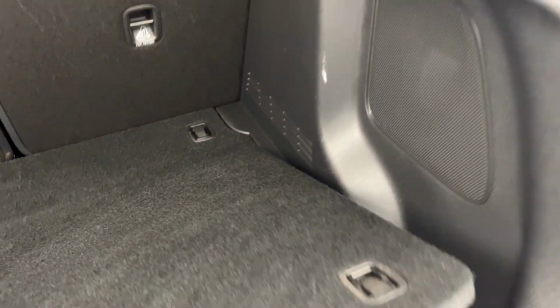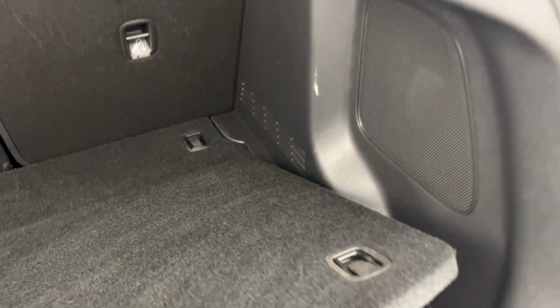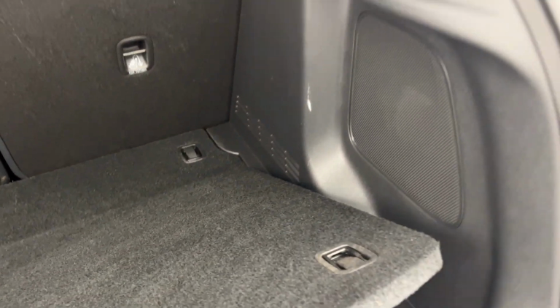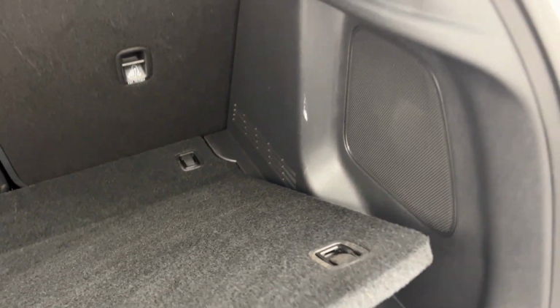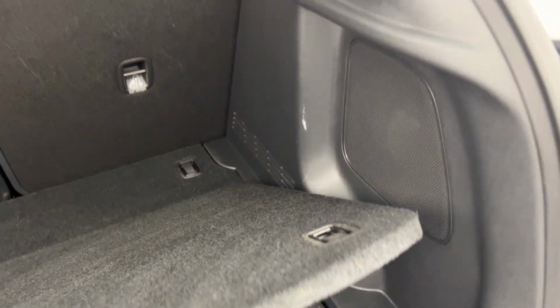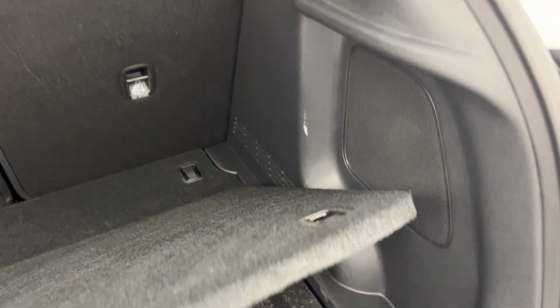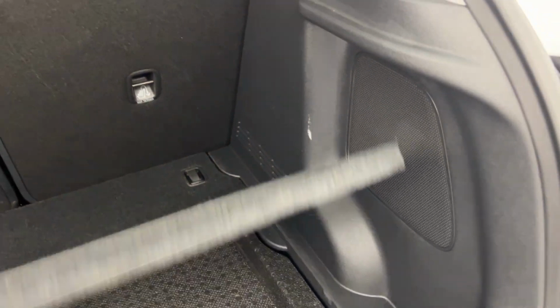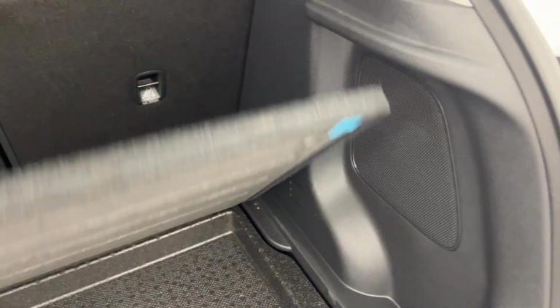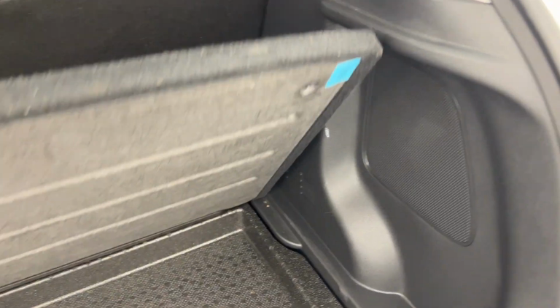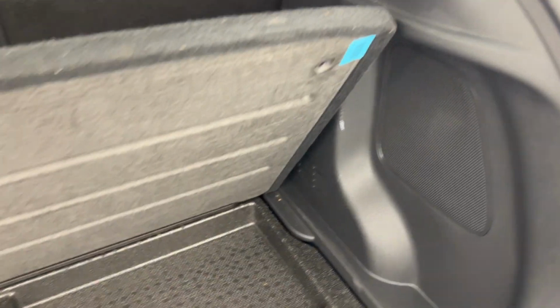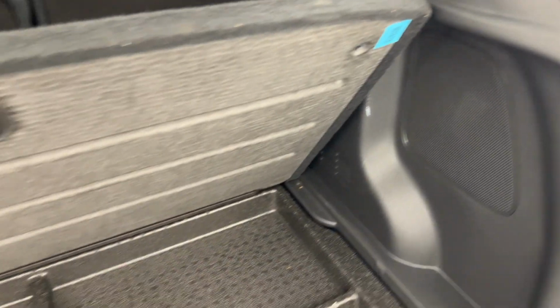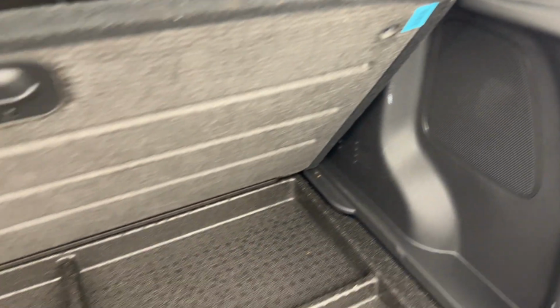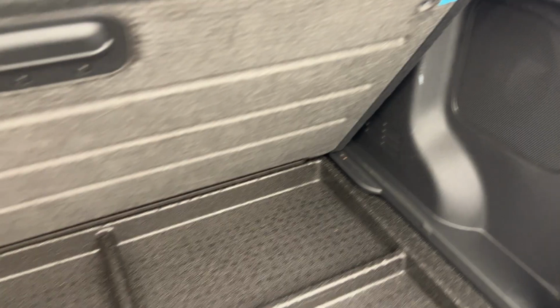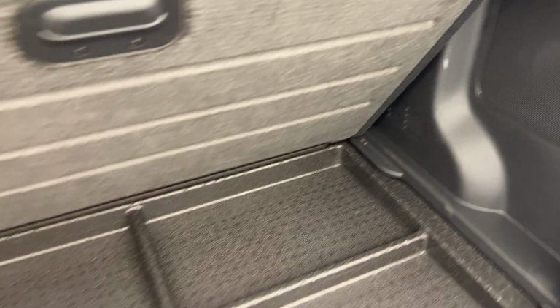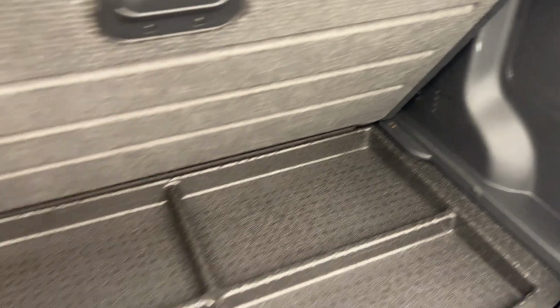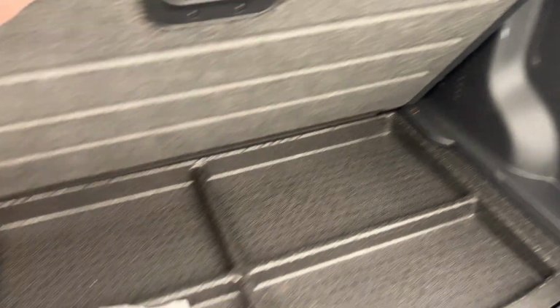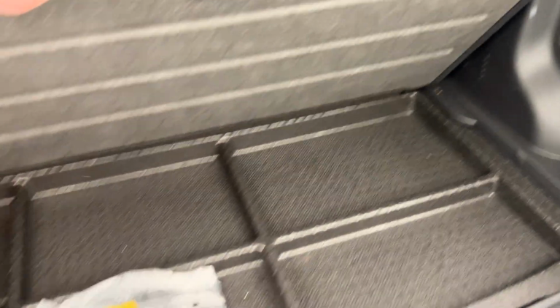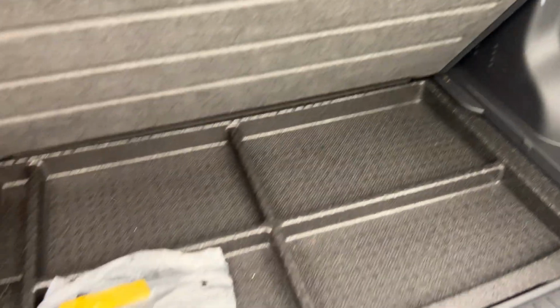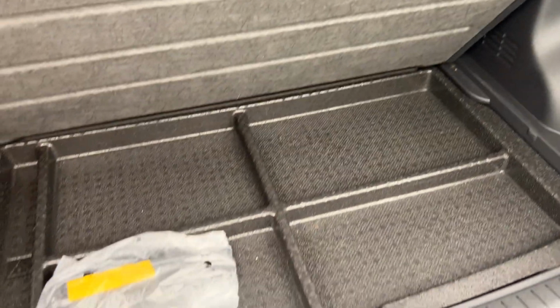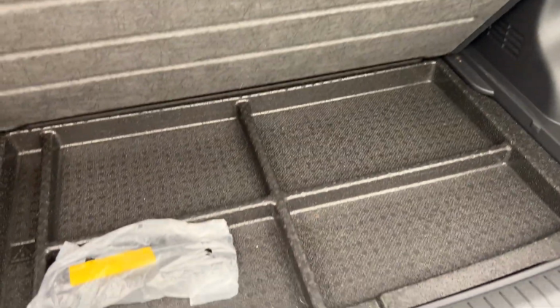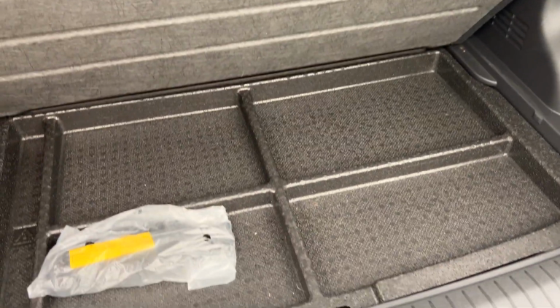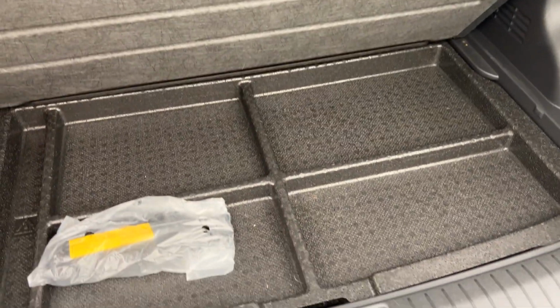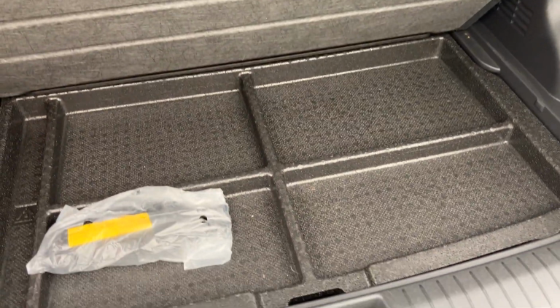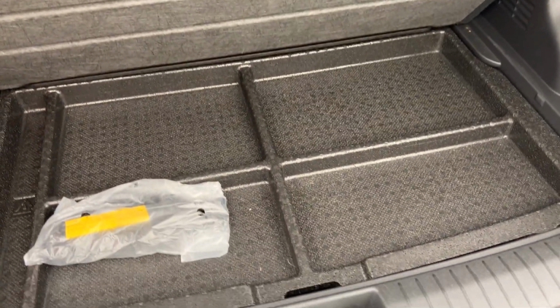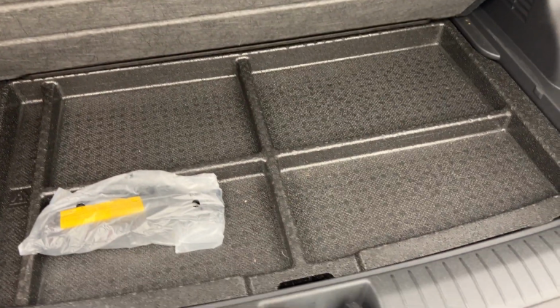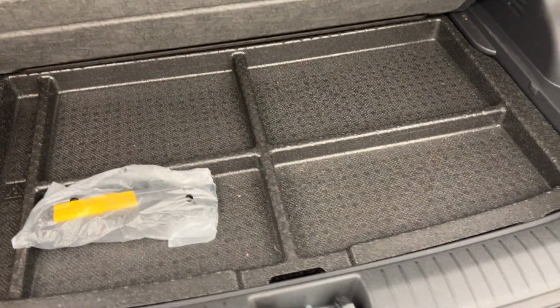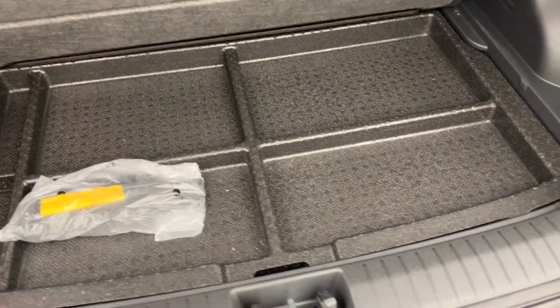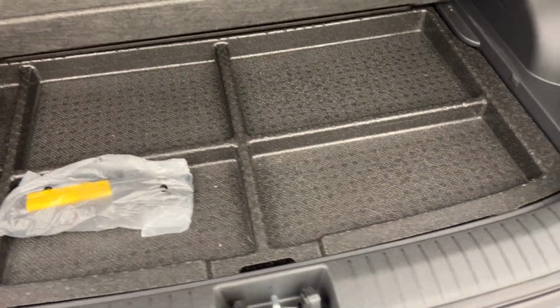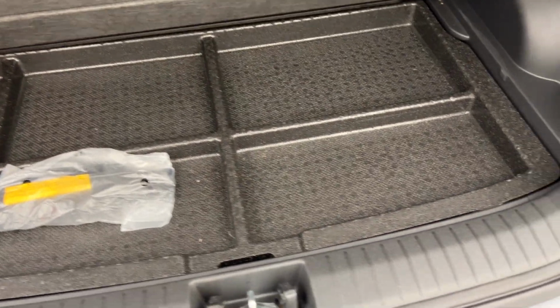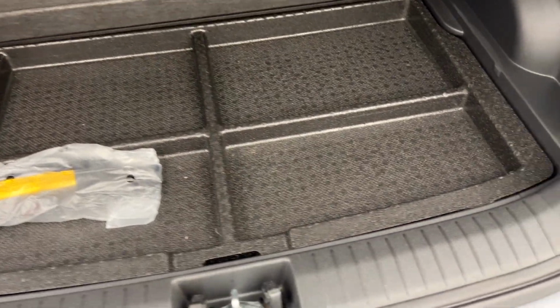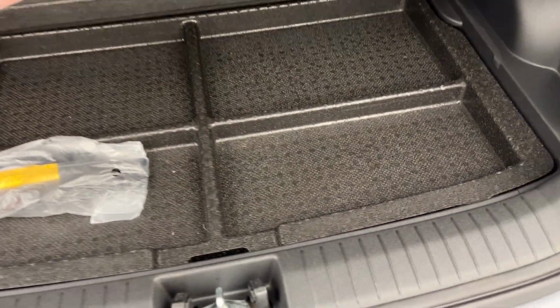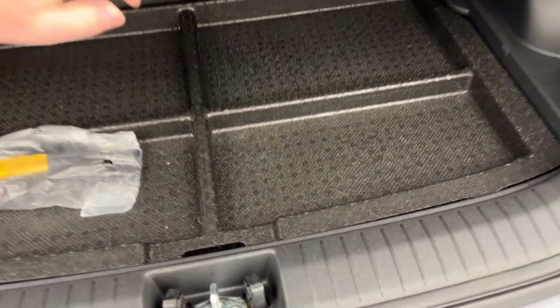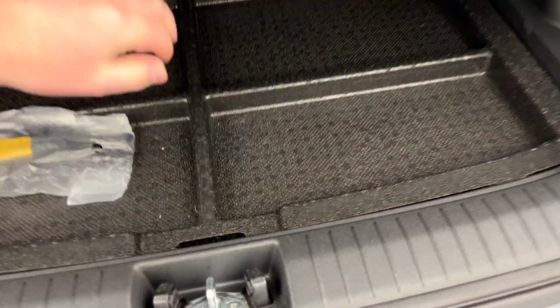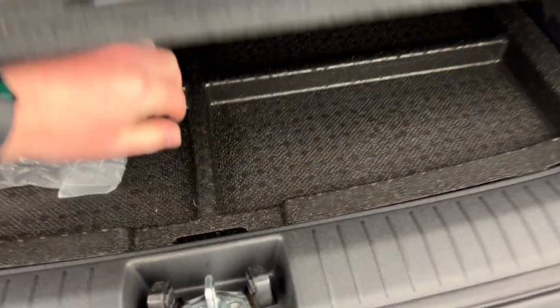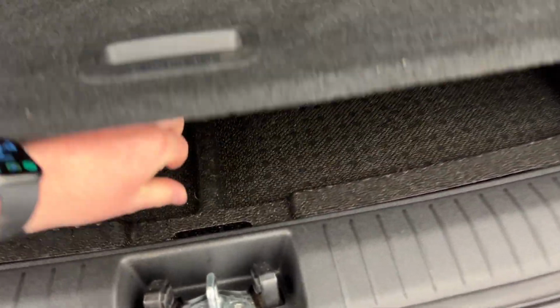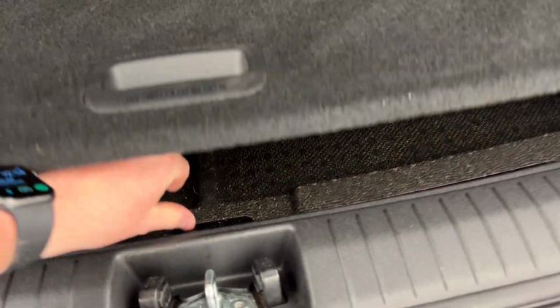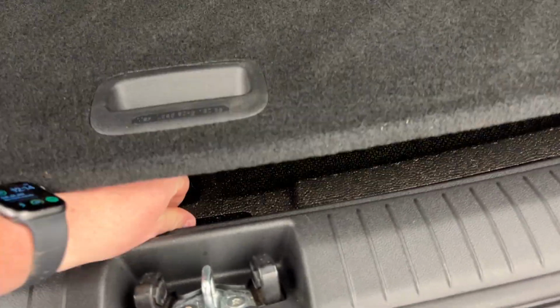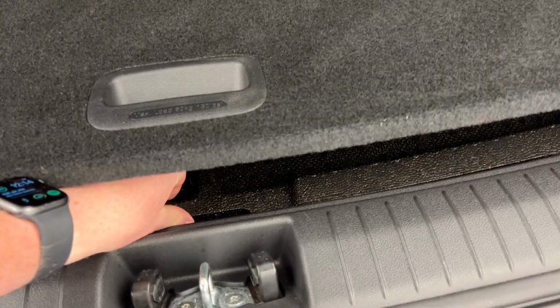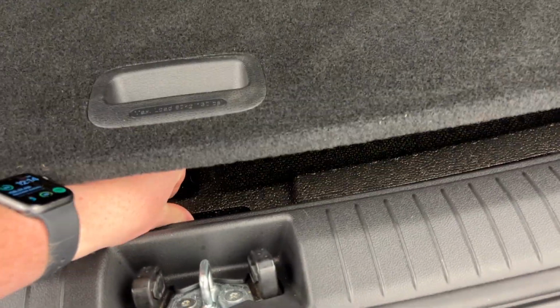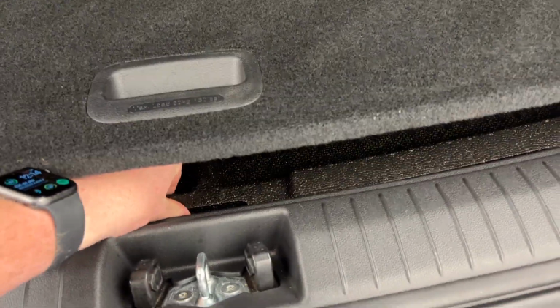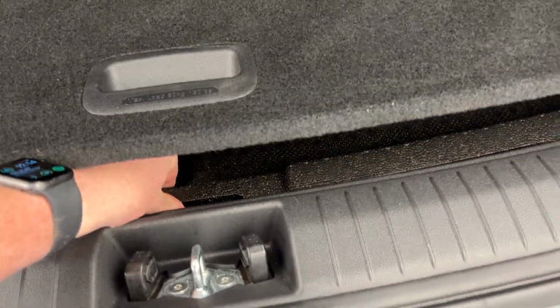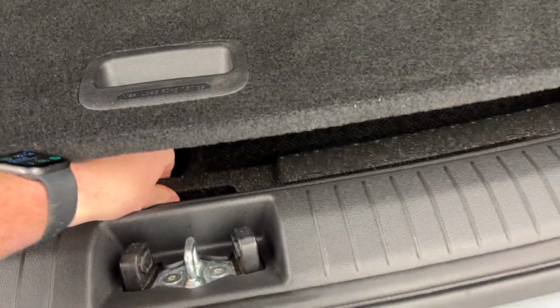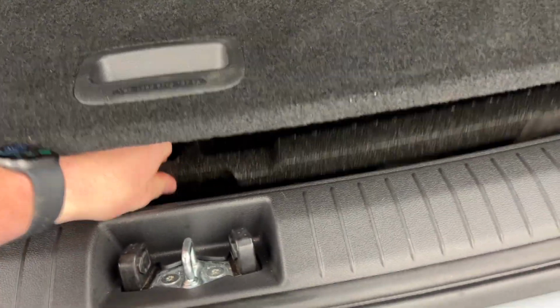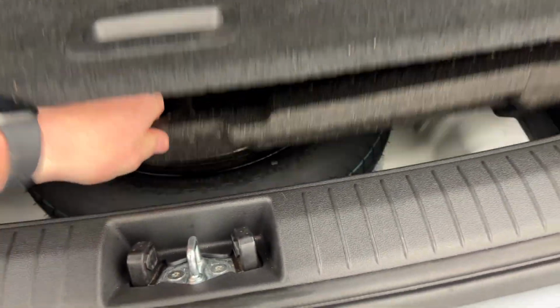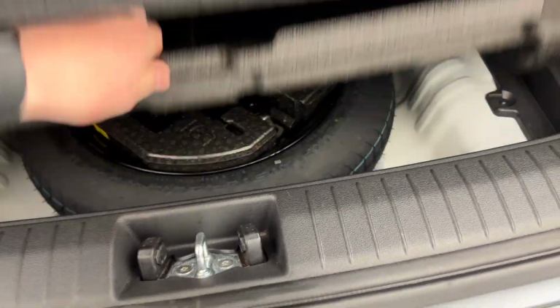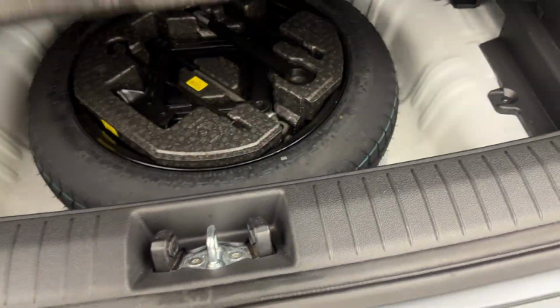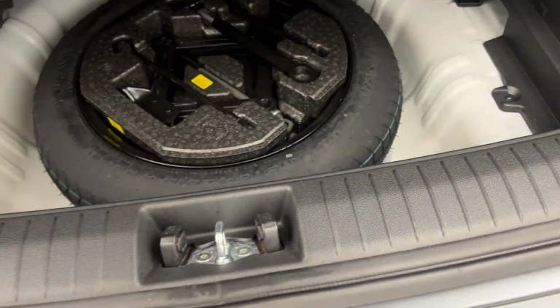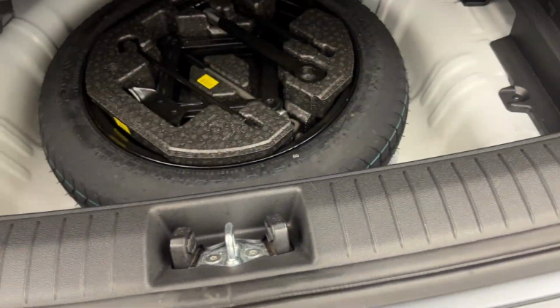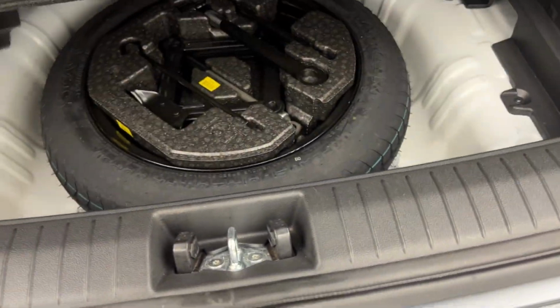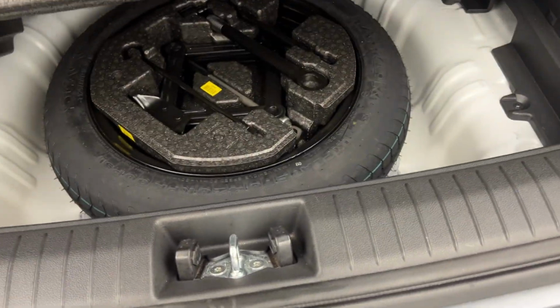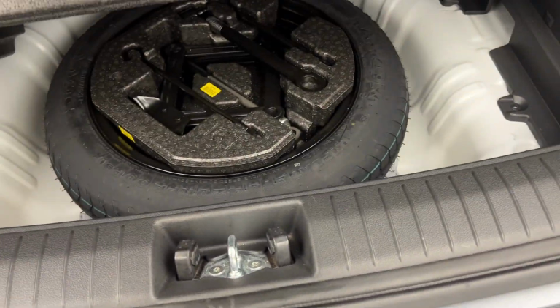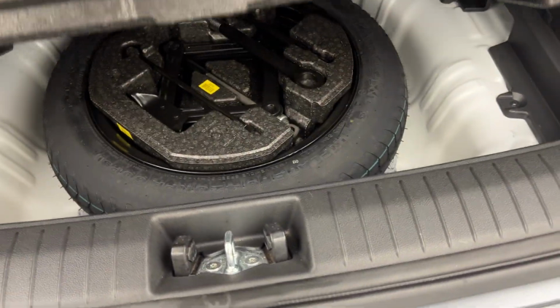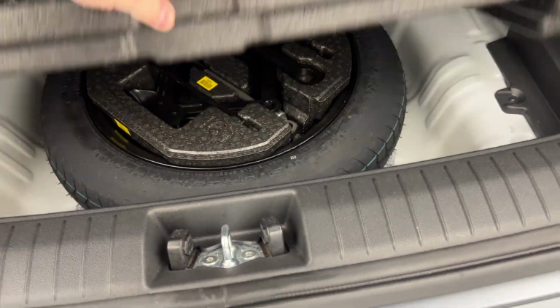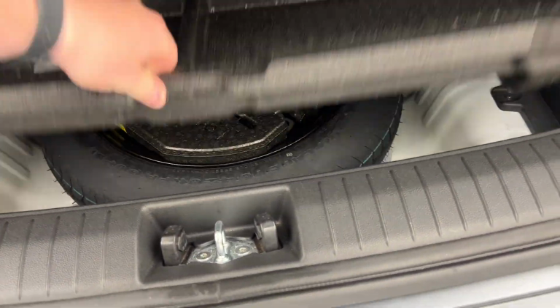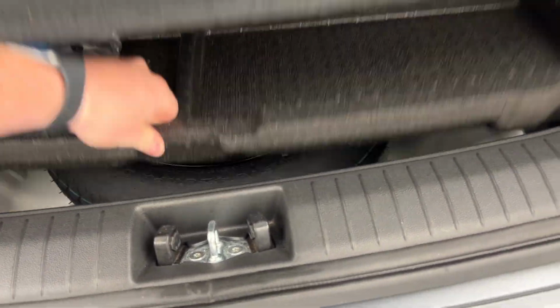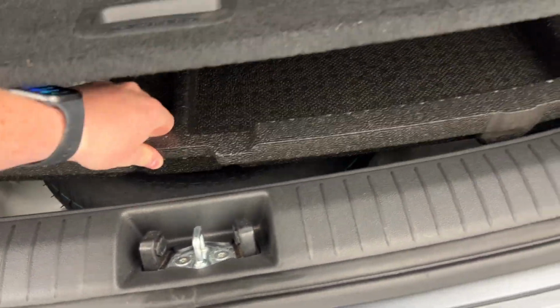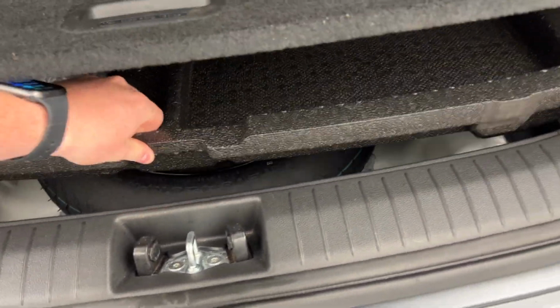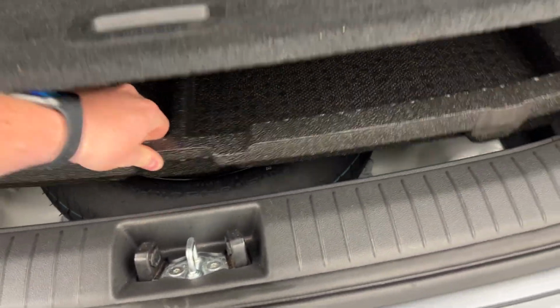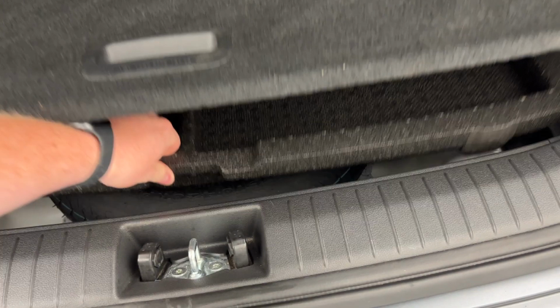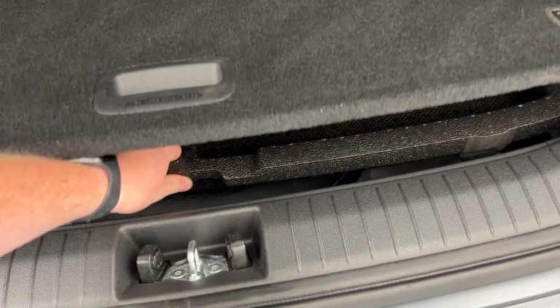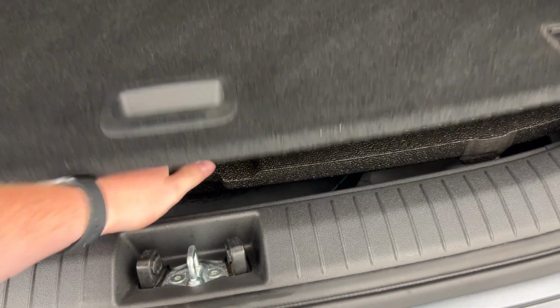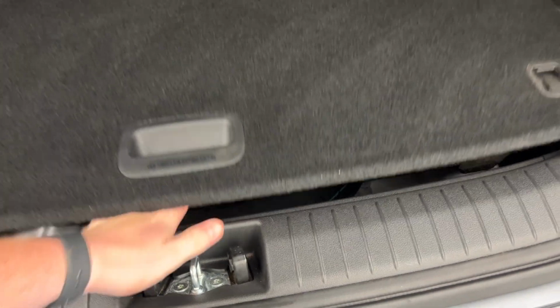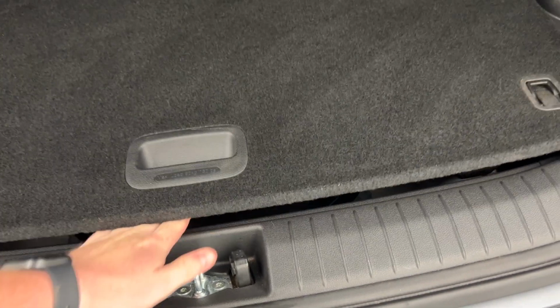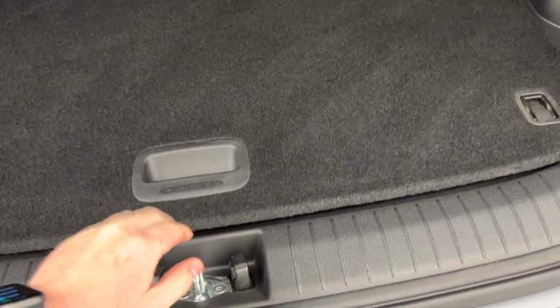There's a subwoofer for the infotainment system as well, and plenty of storage underneath, plus you get the spare tyre.